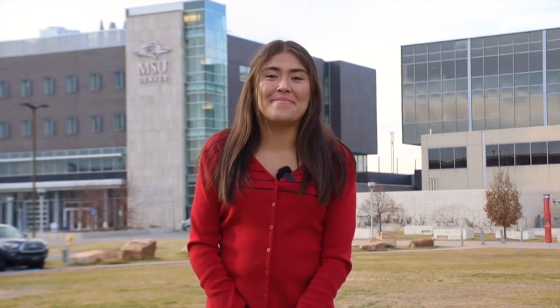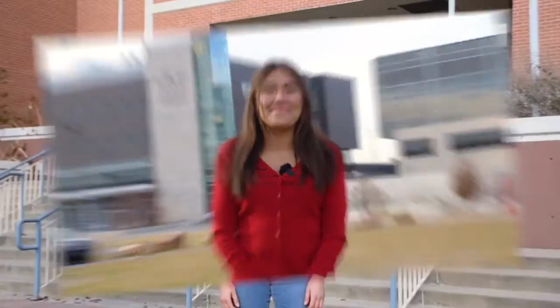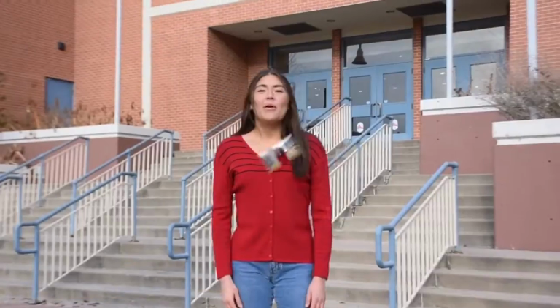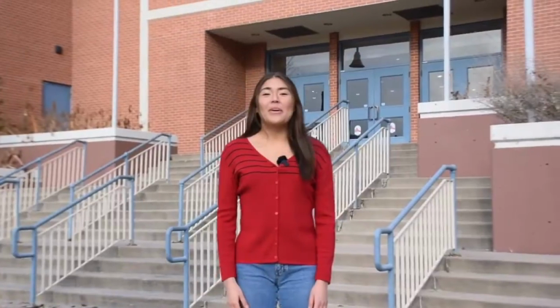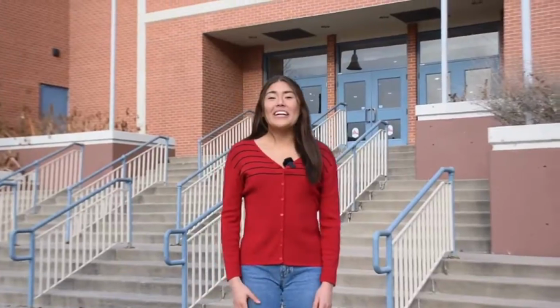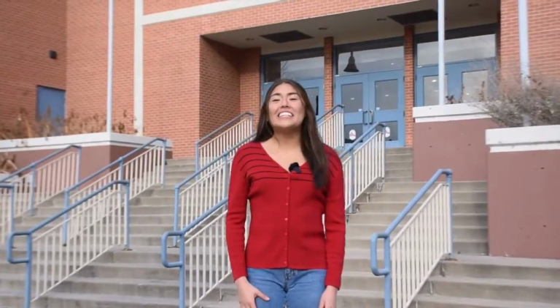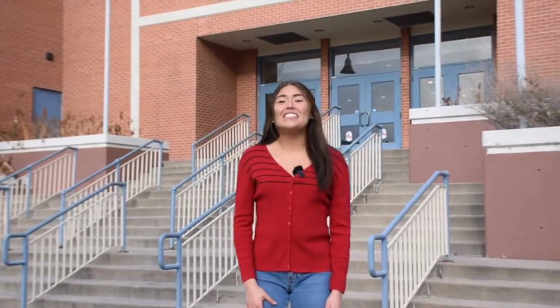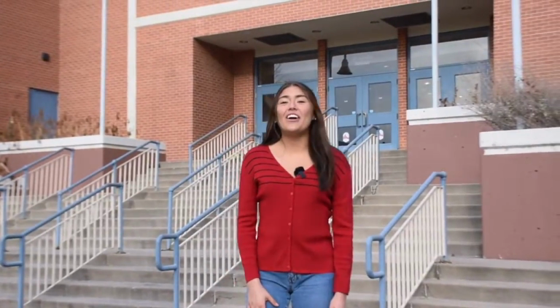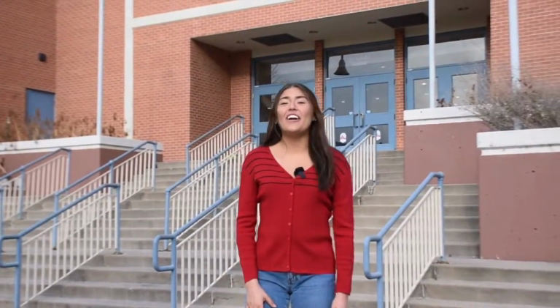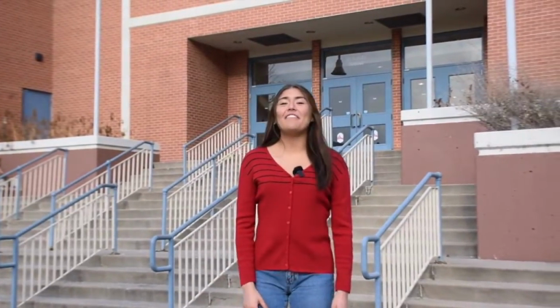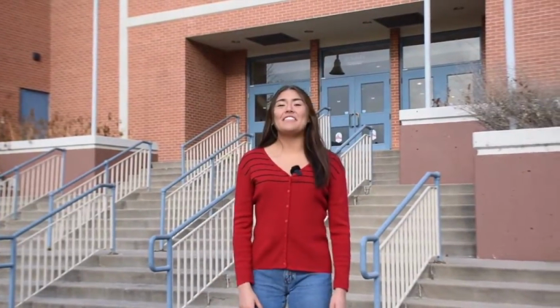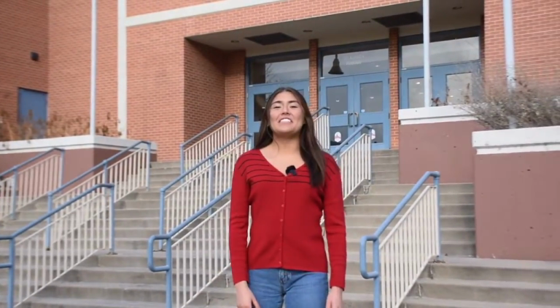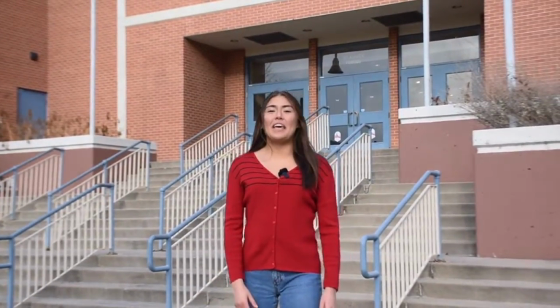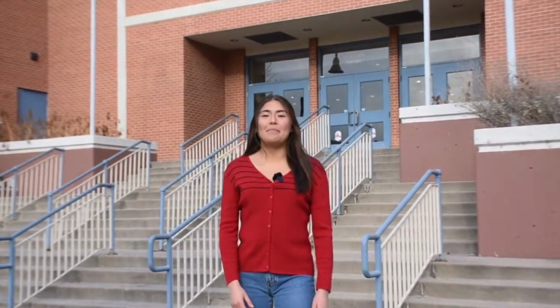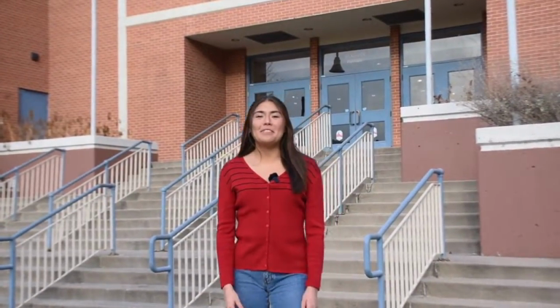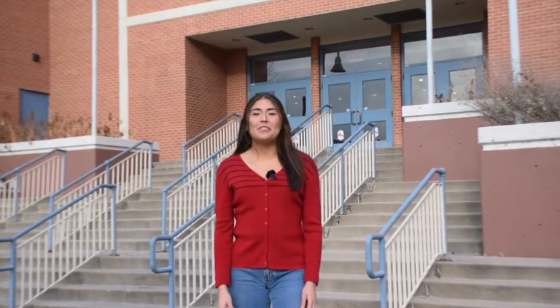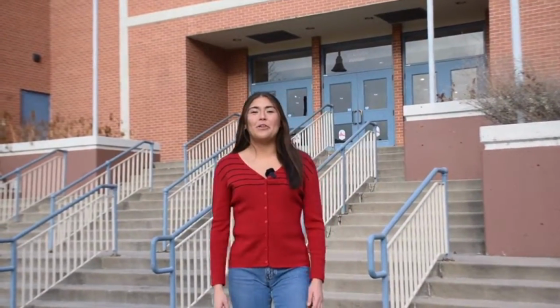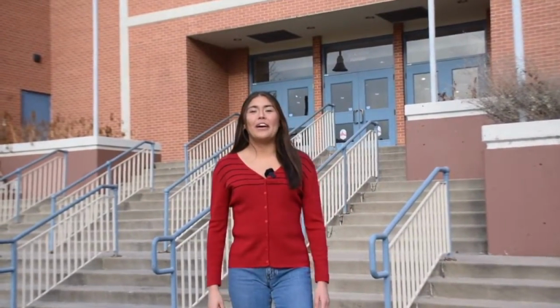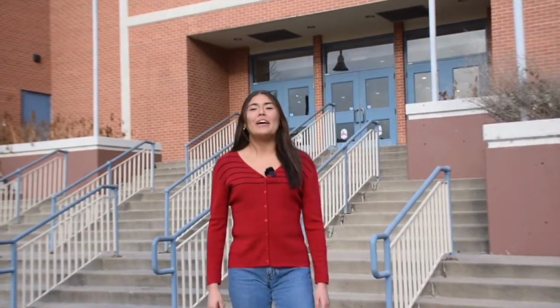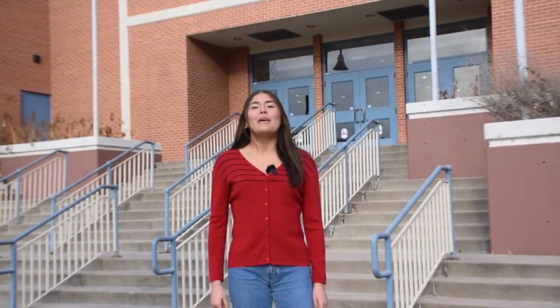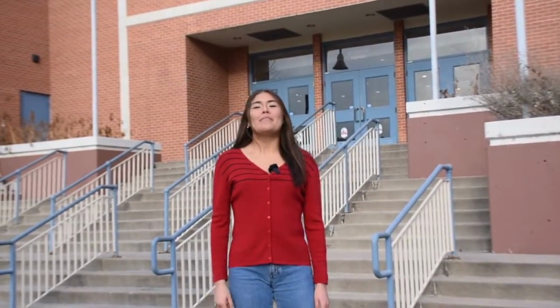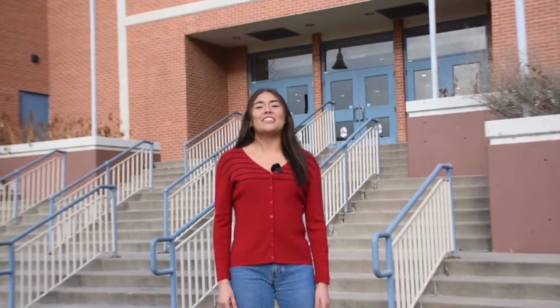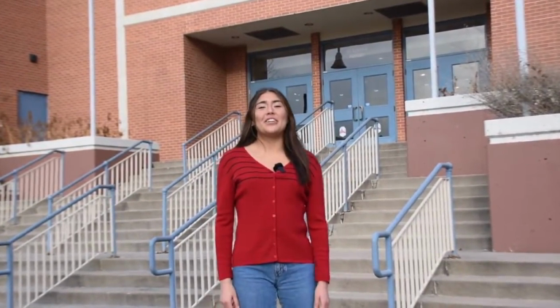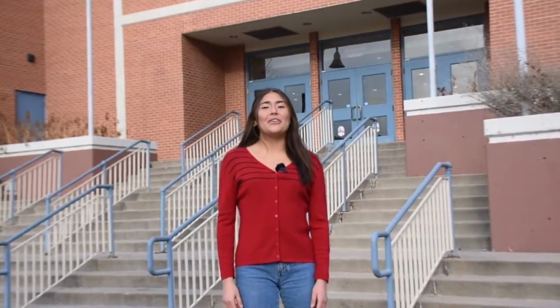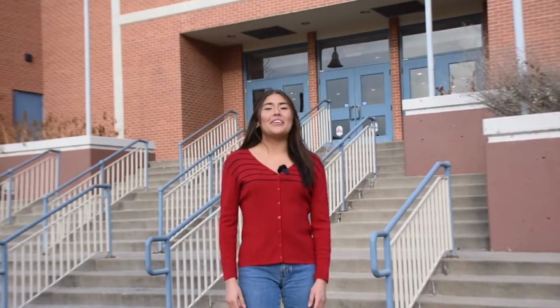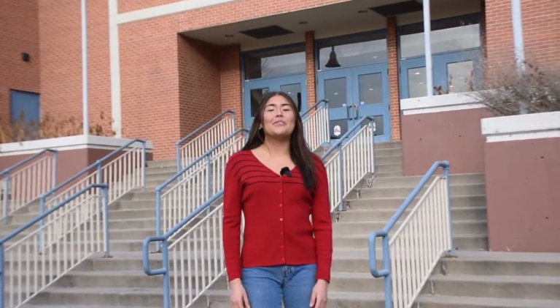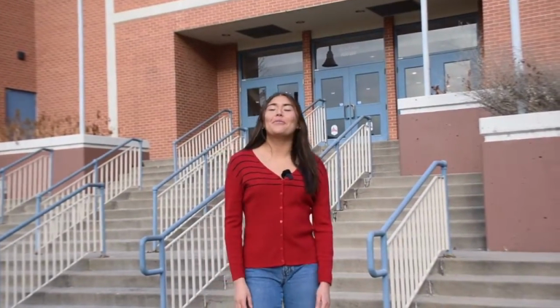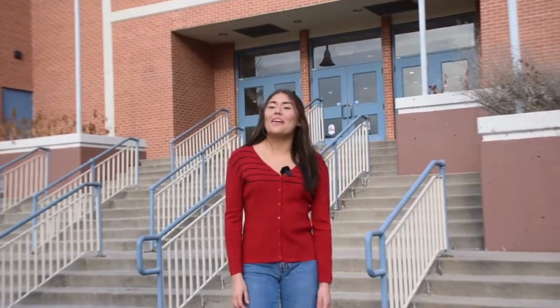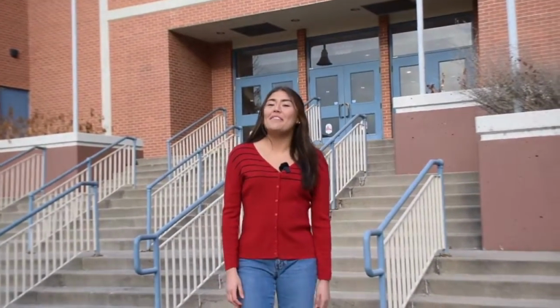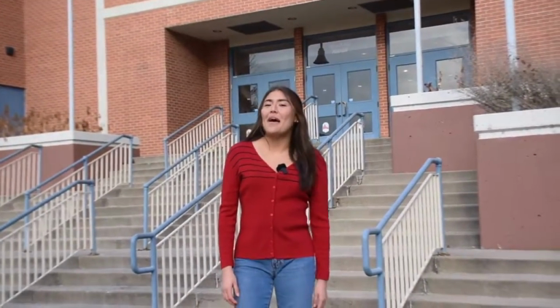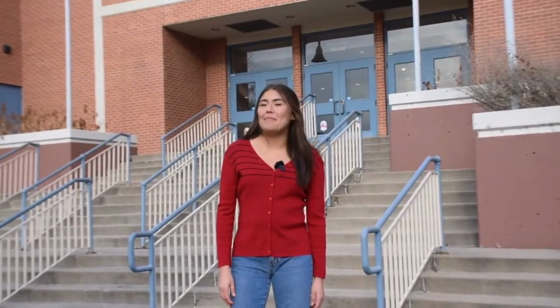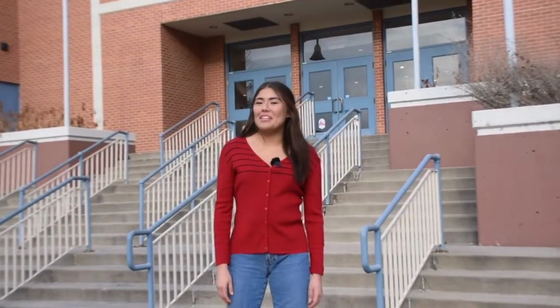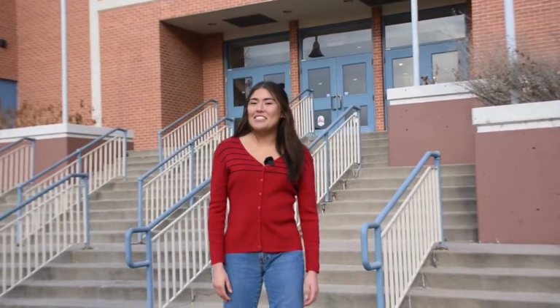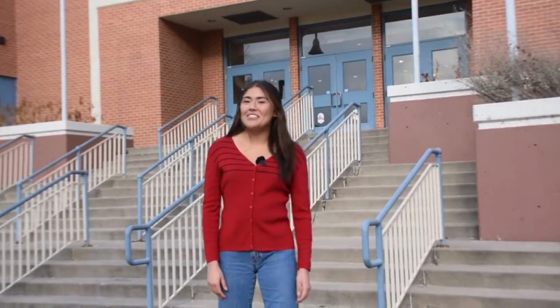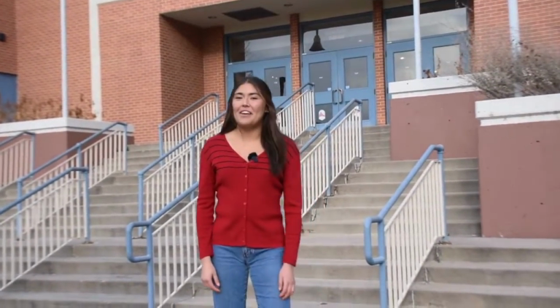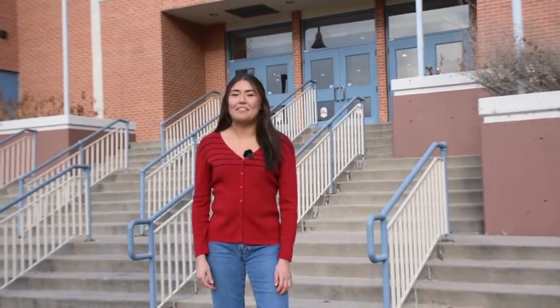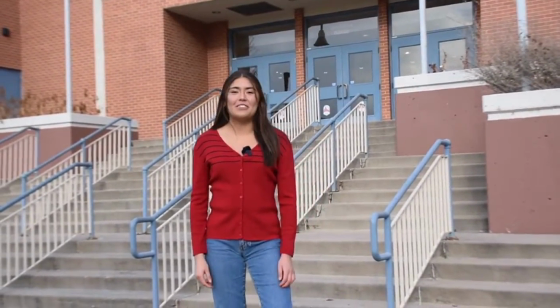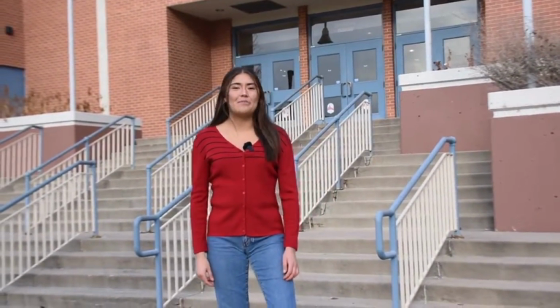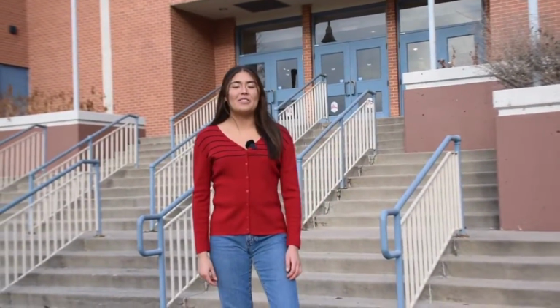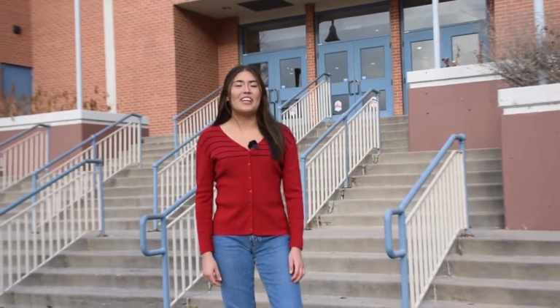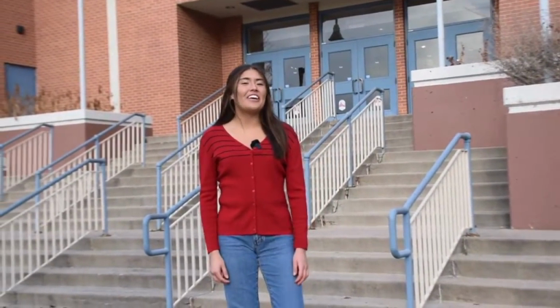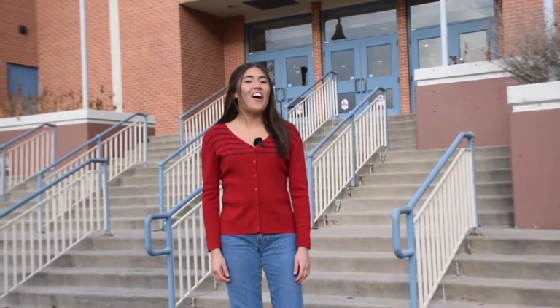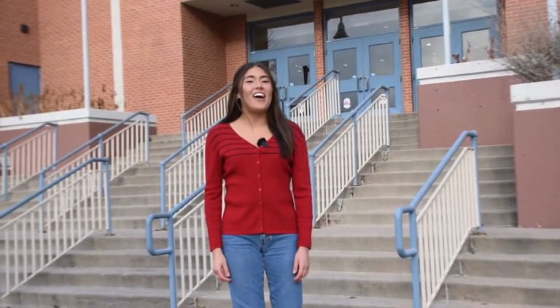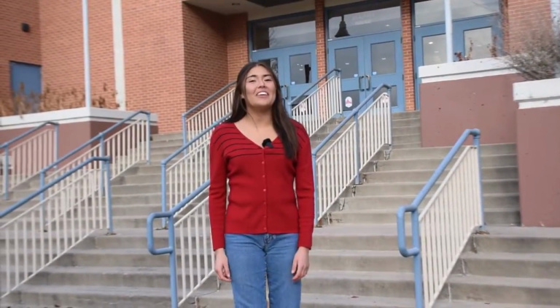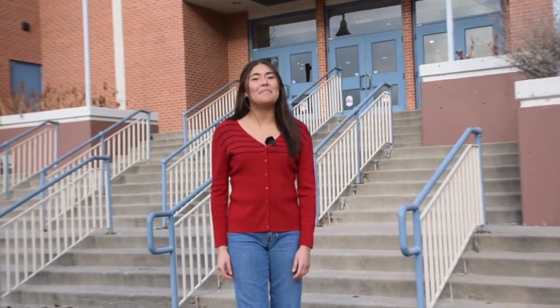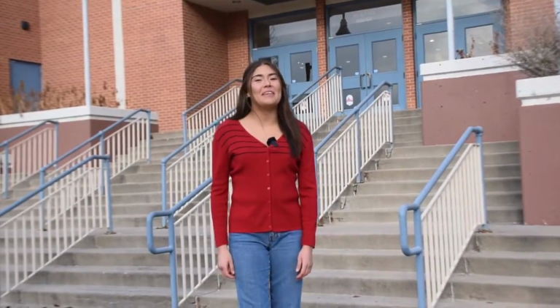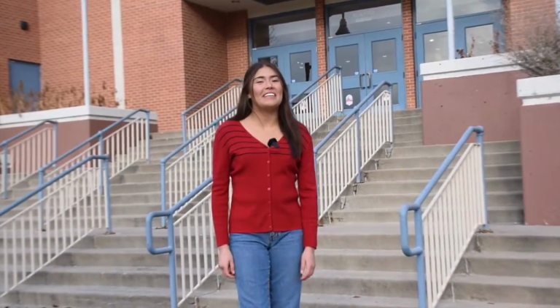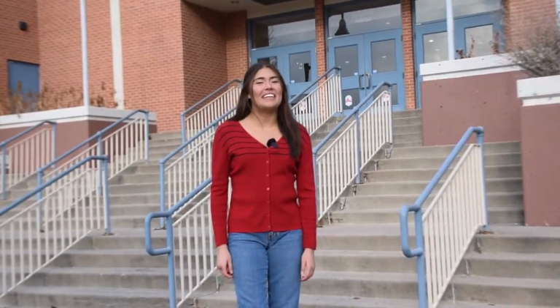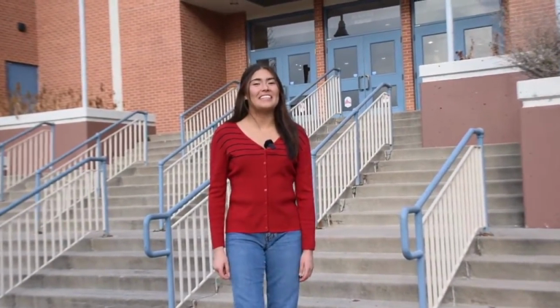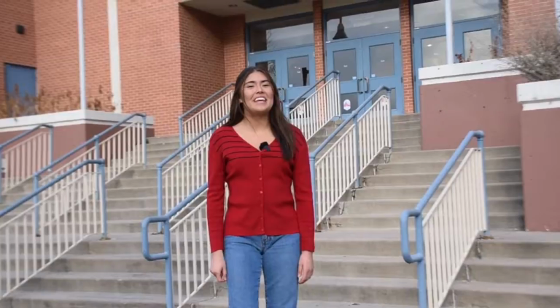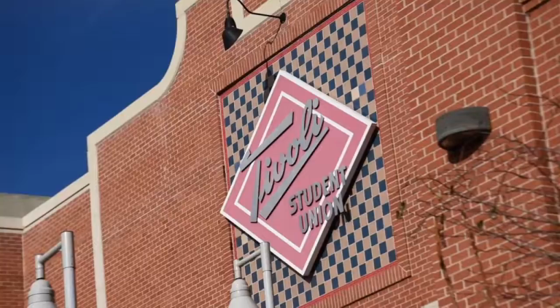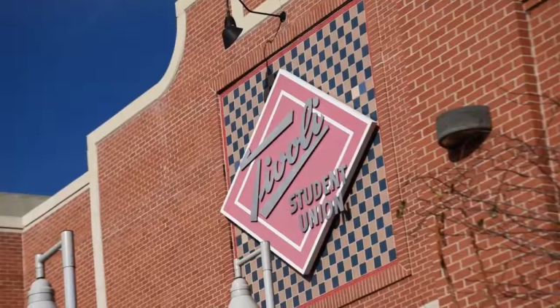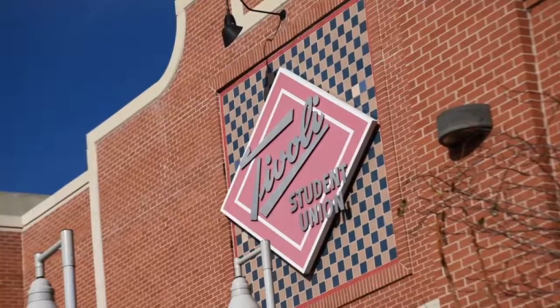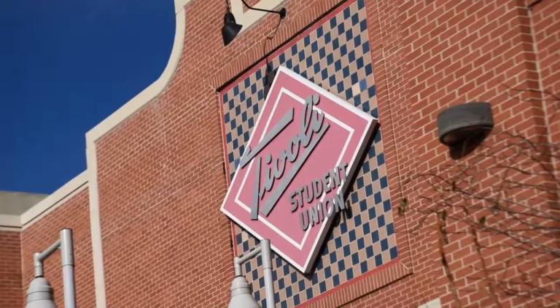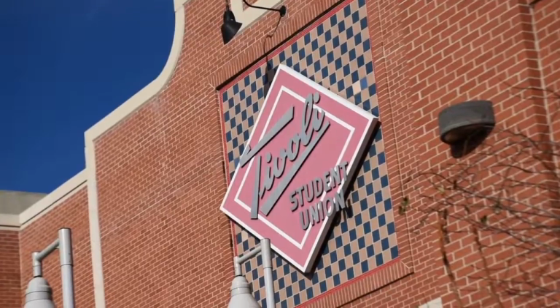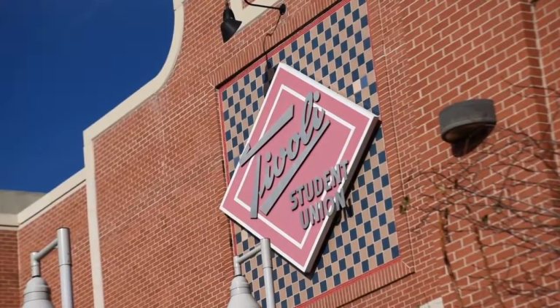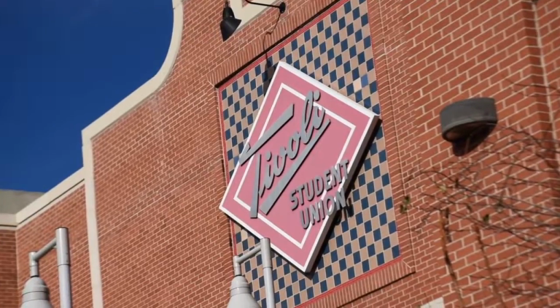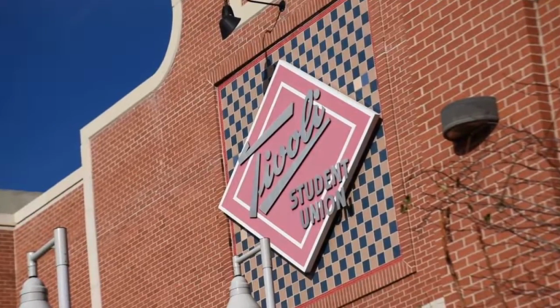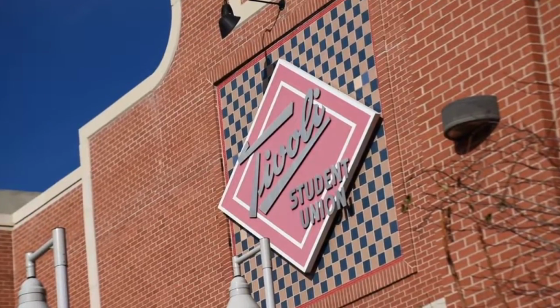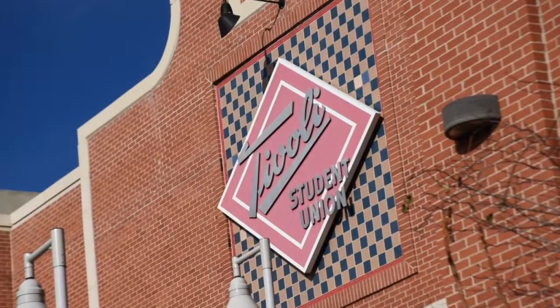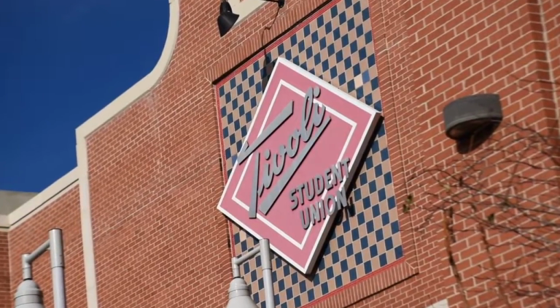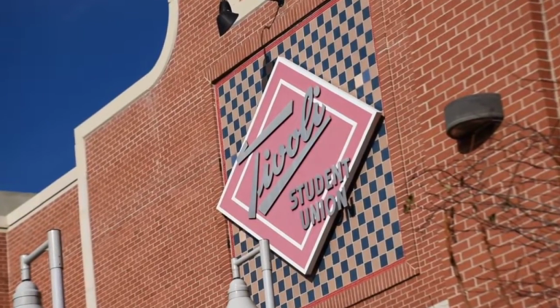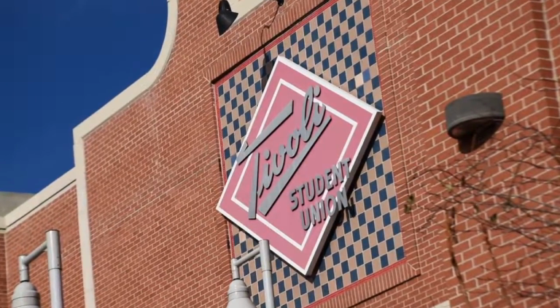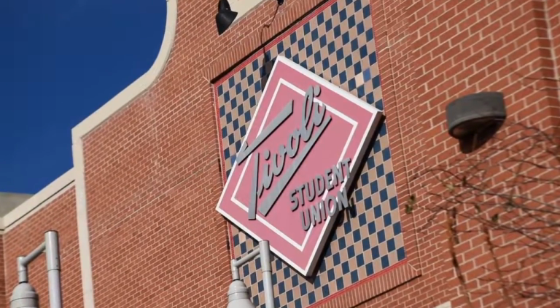We're going to start off this campus tour by showing you one of MSU Denver's most iconic buildings, the Tivoli Student Union.